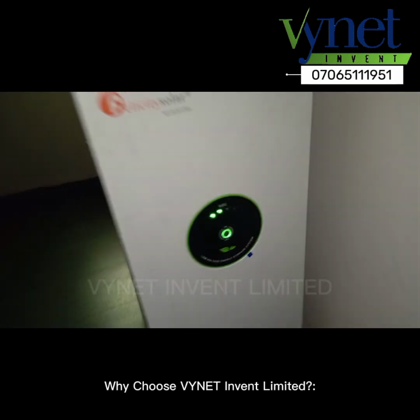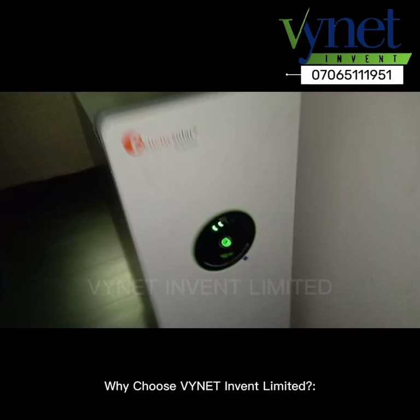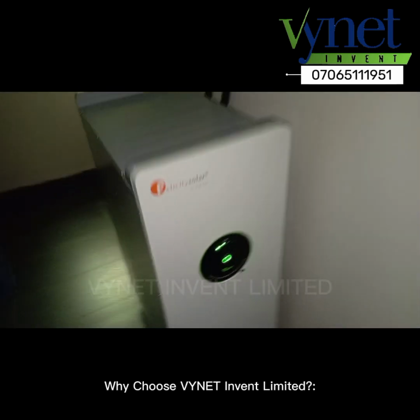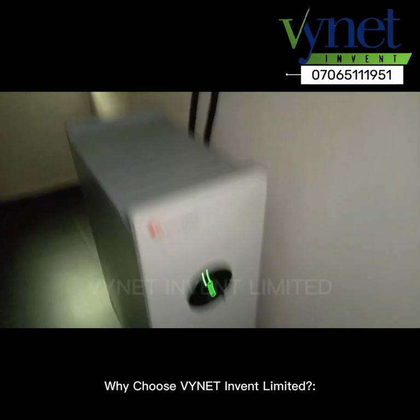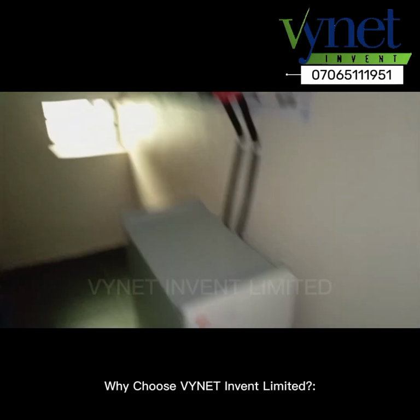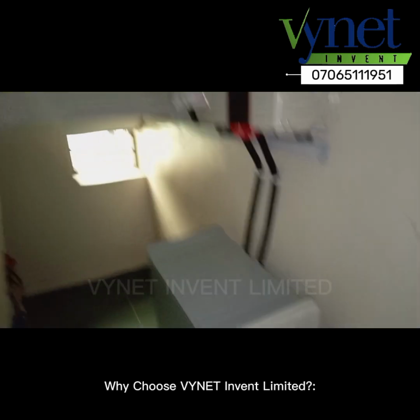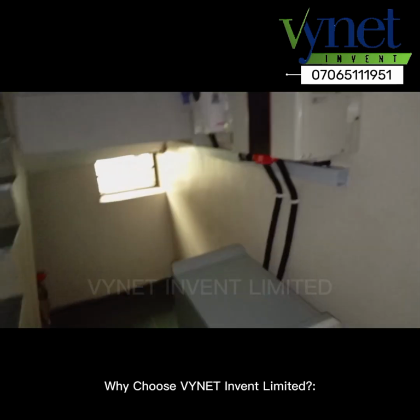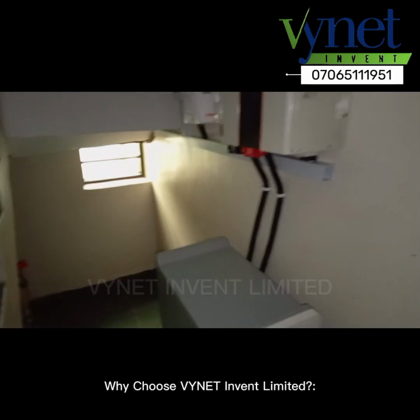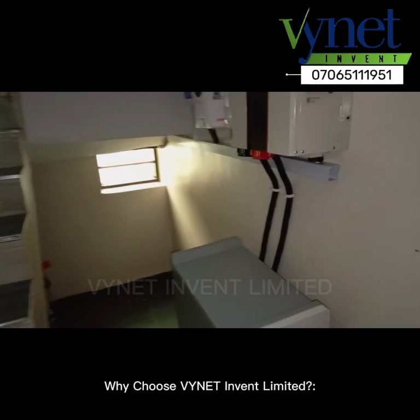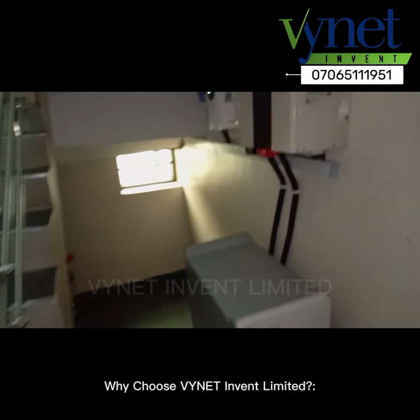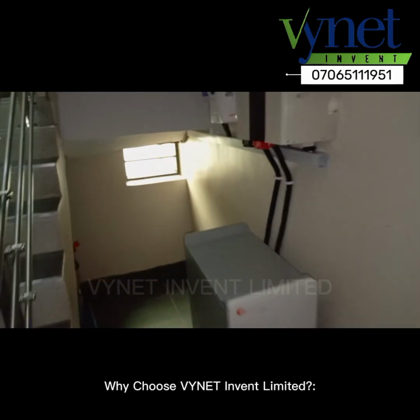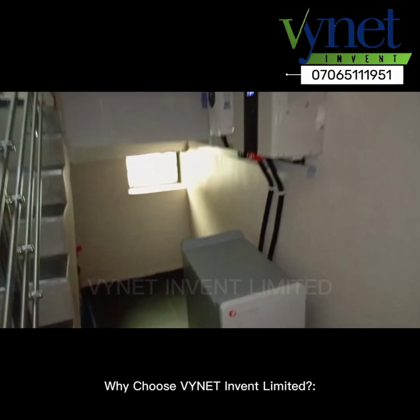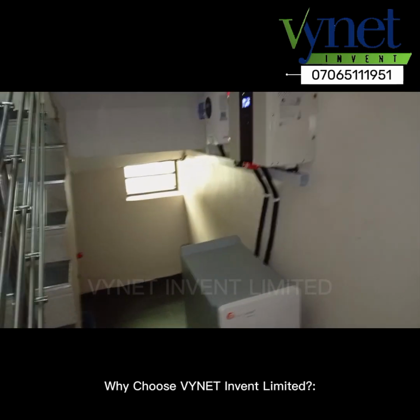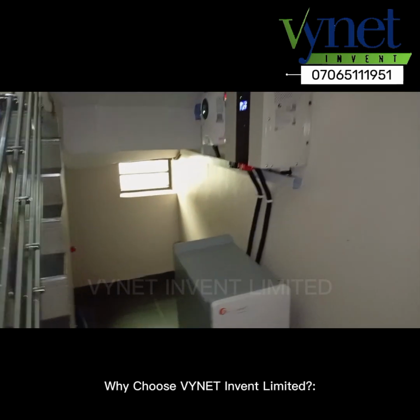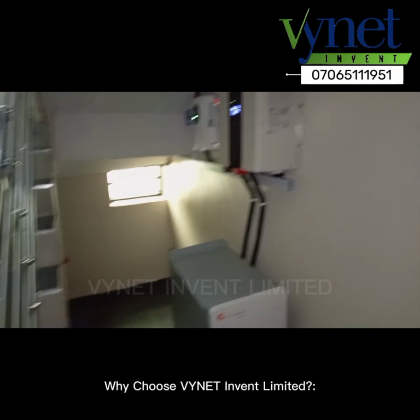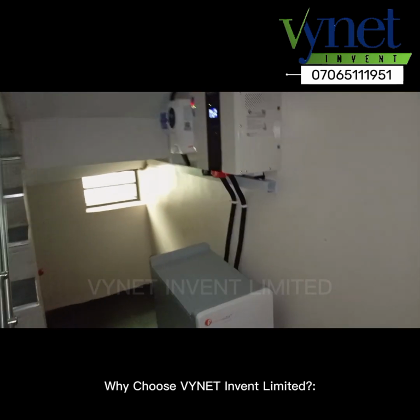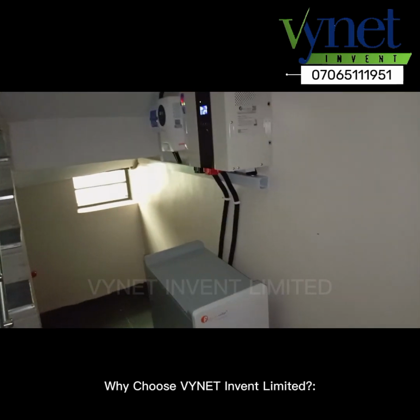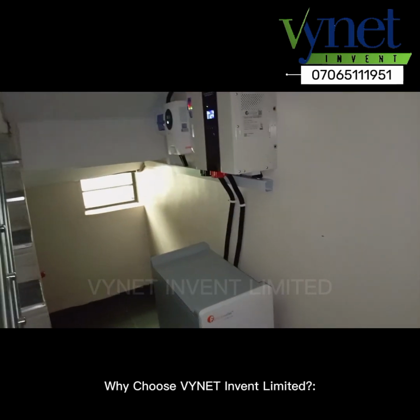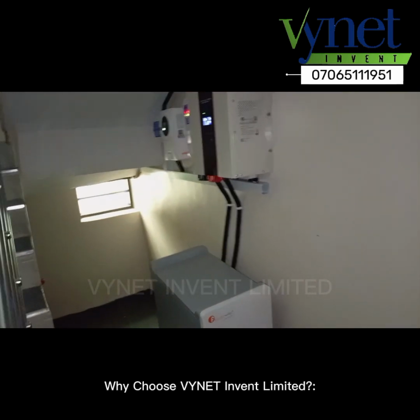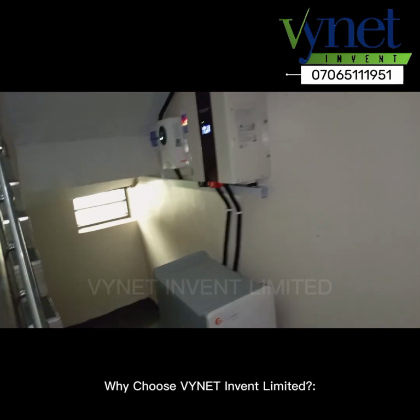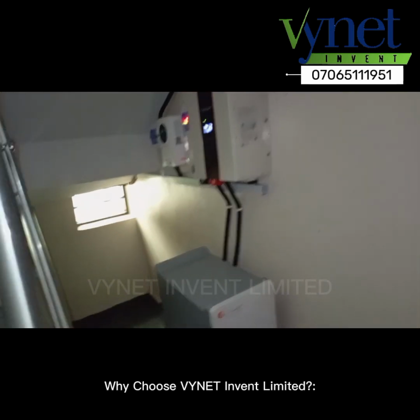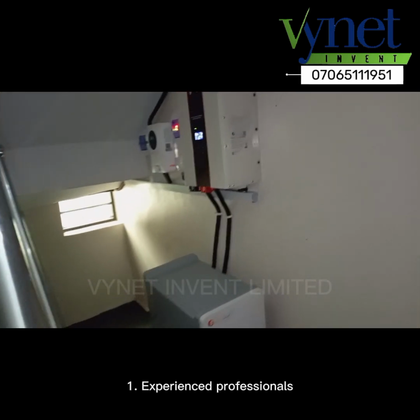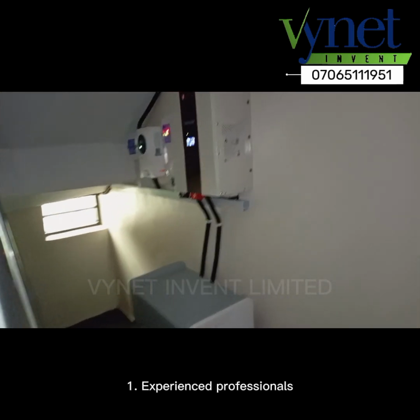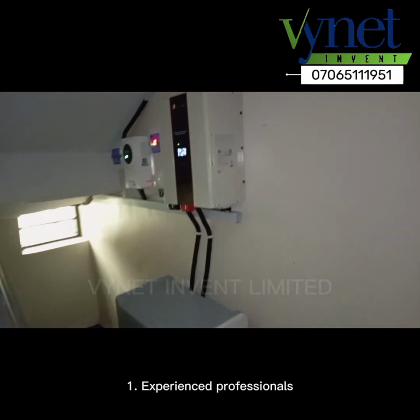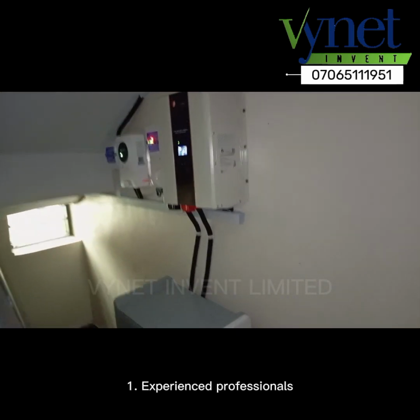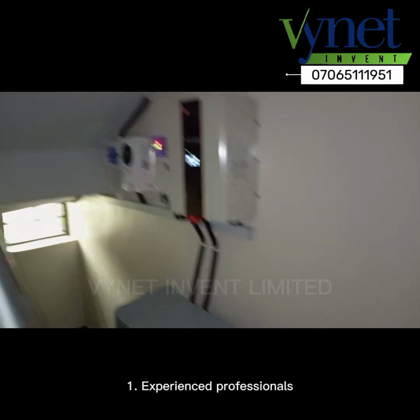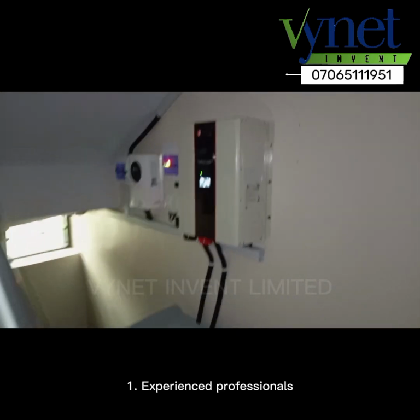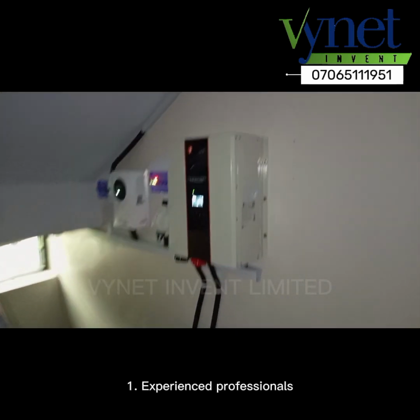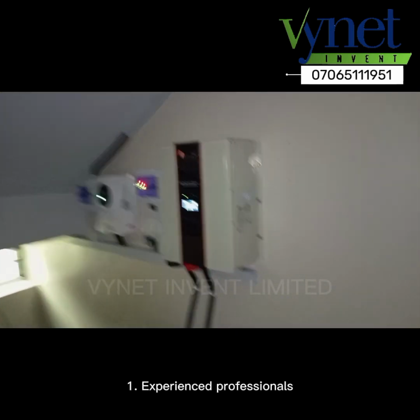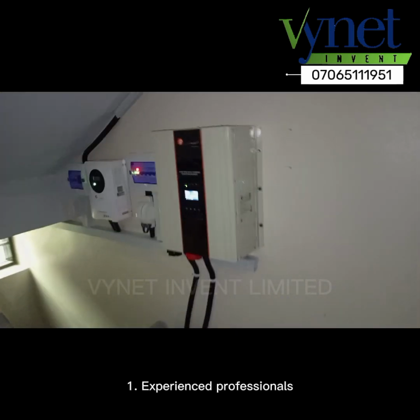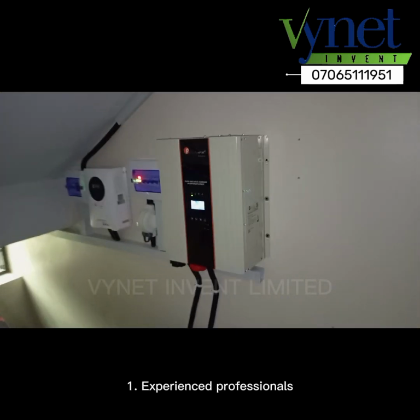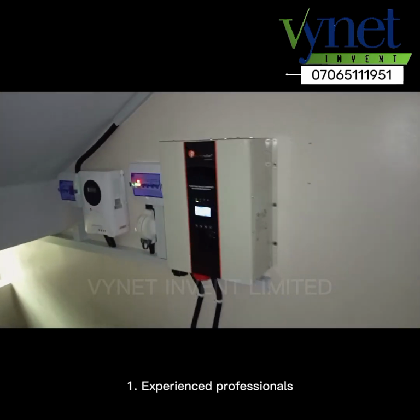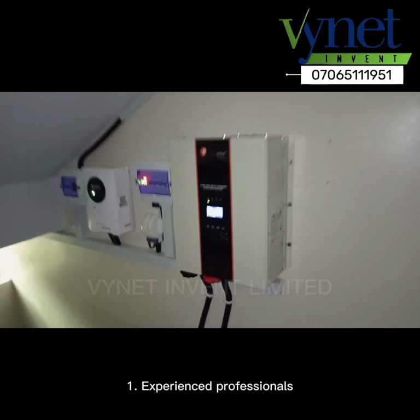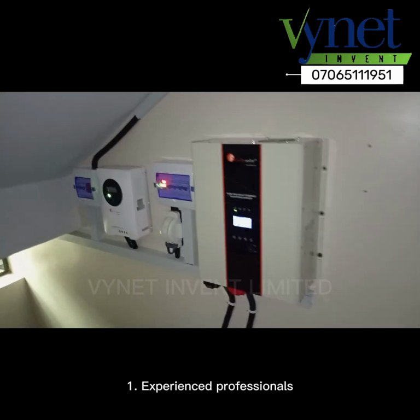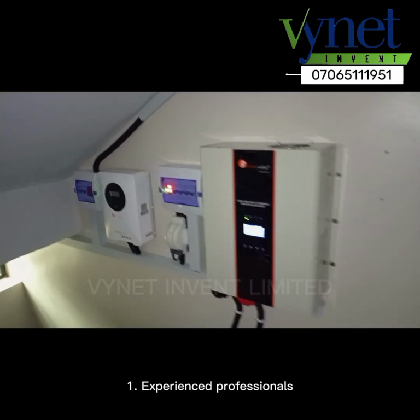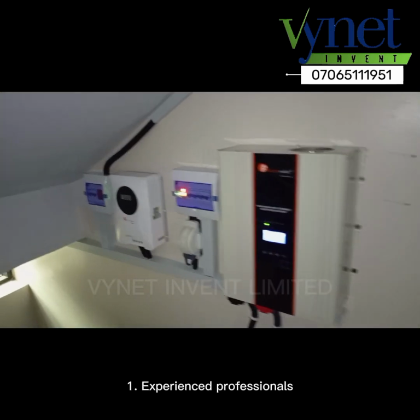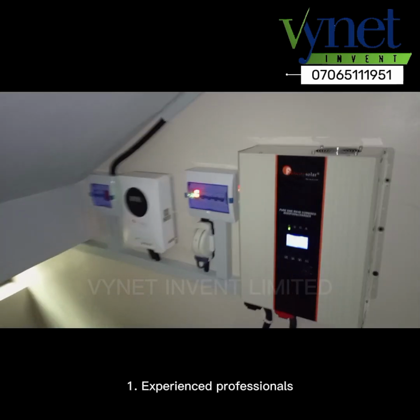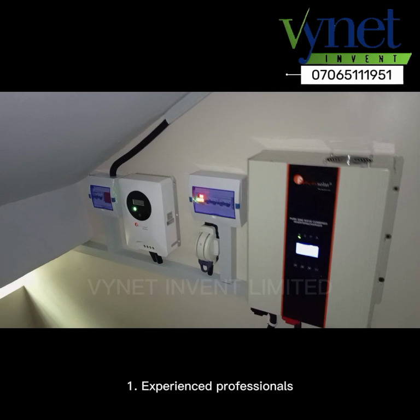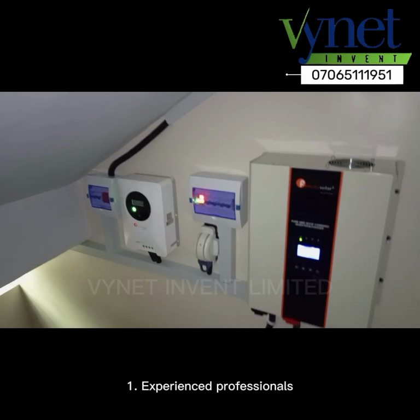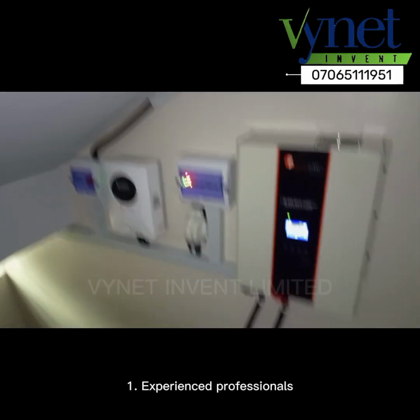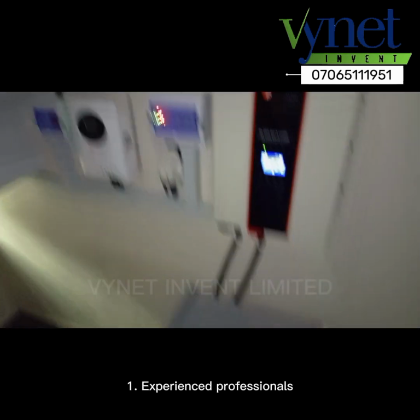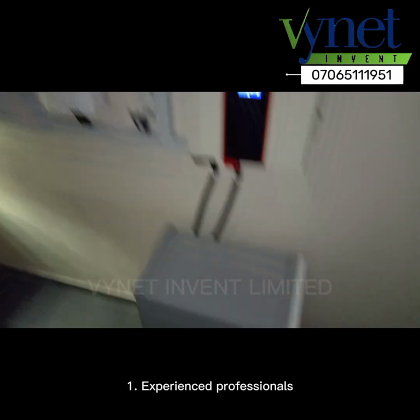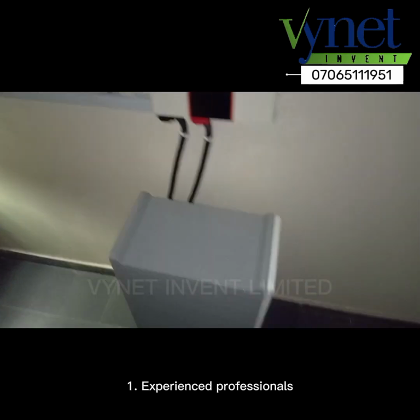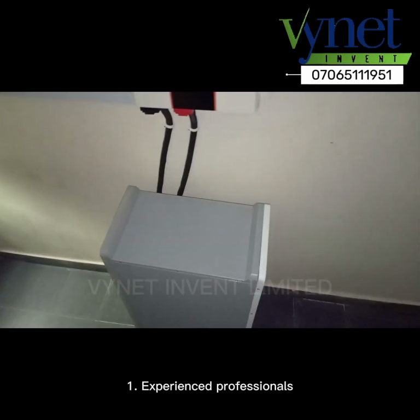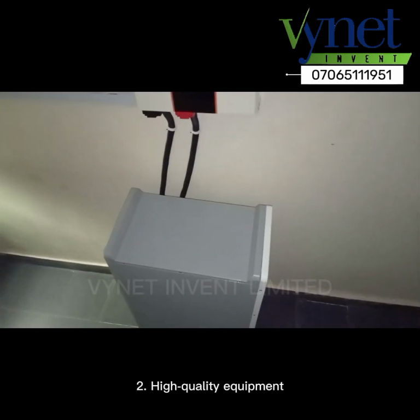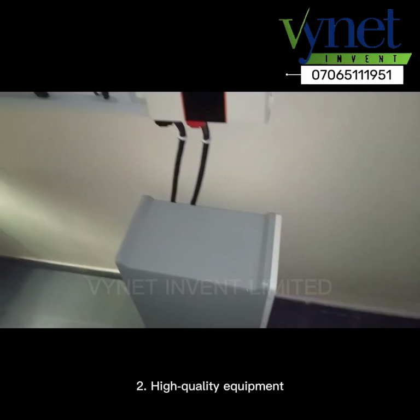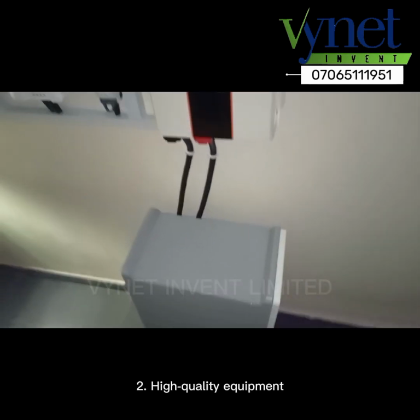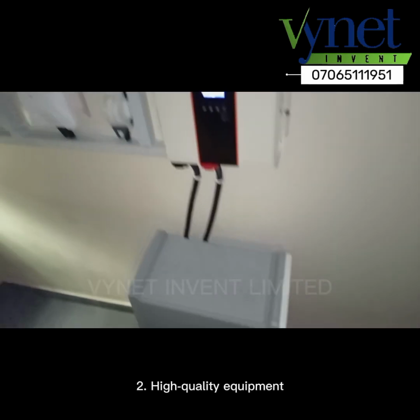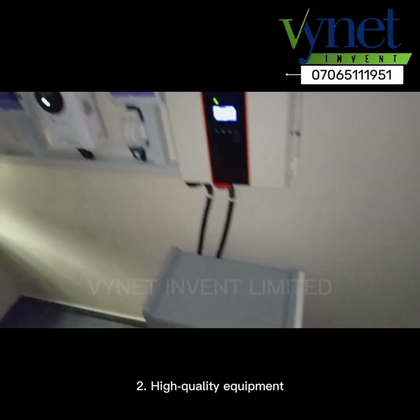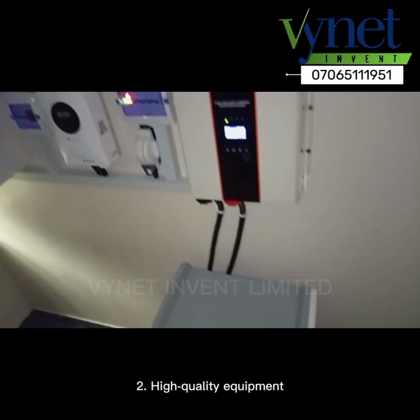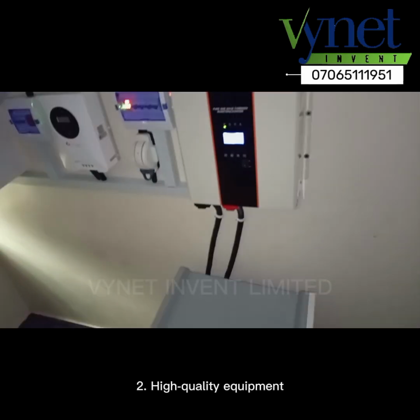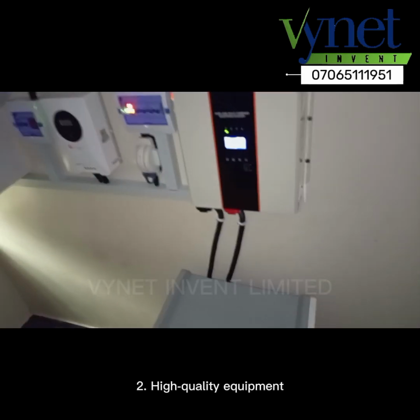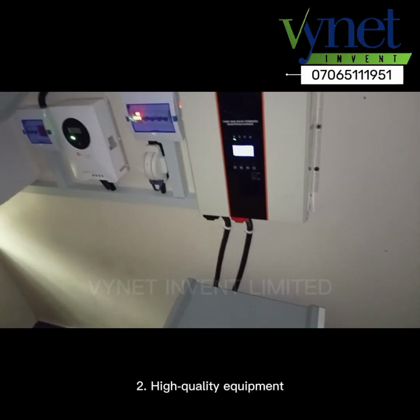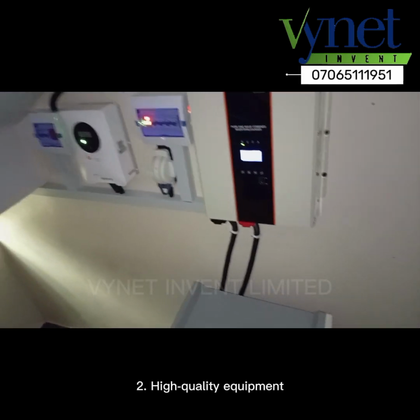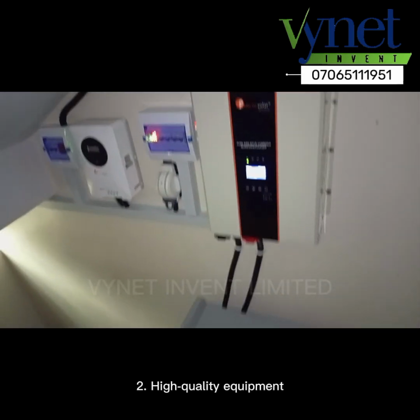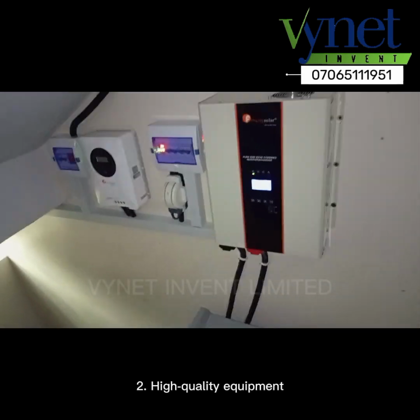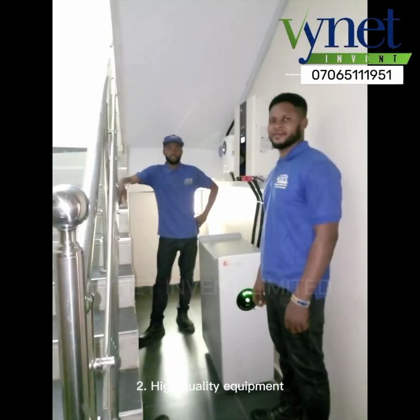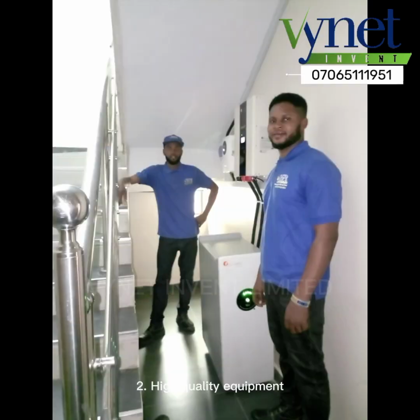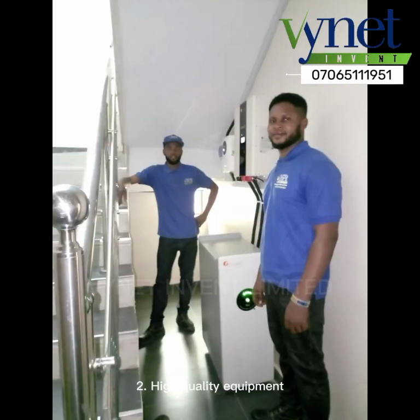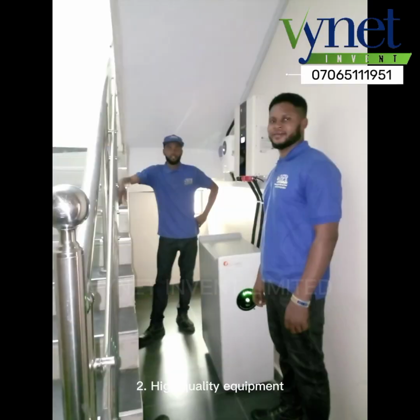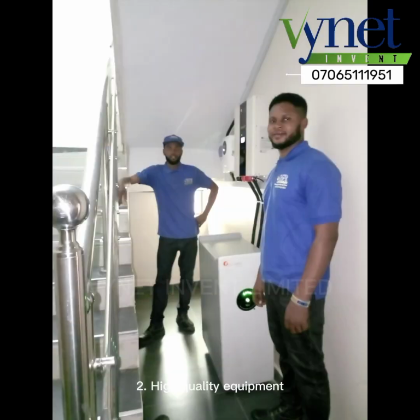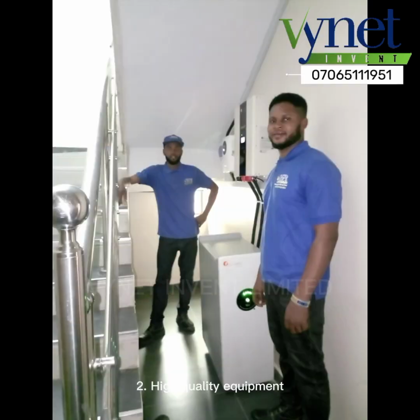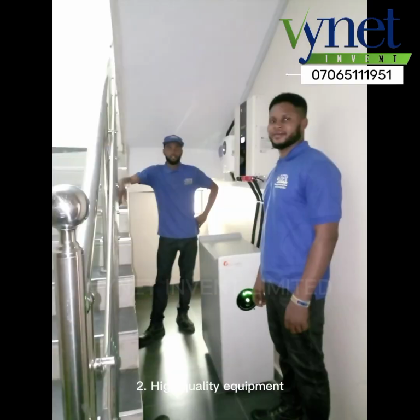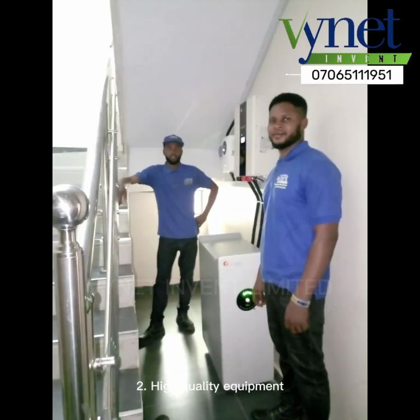Why choose Vinat Invent Limited? 1. Experienced professionals; 2. high quality equipment.